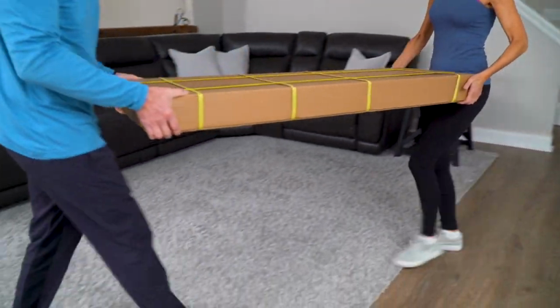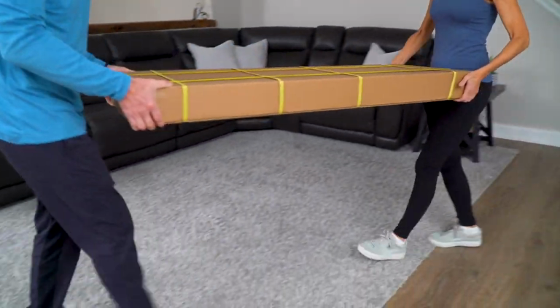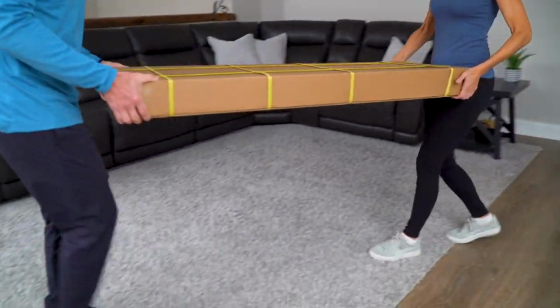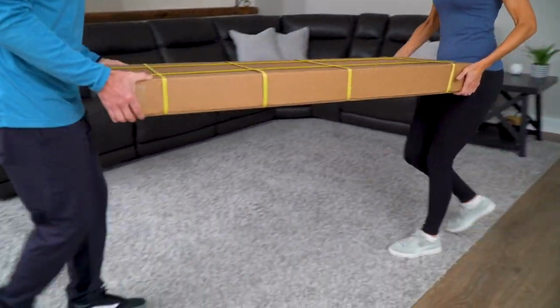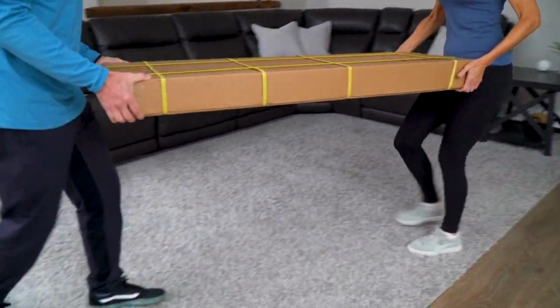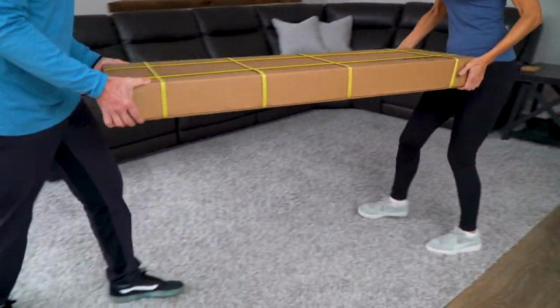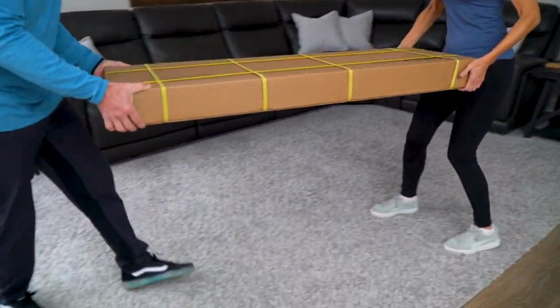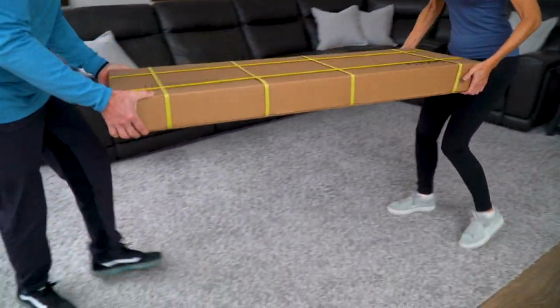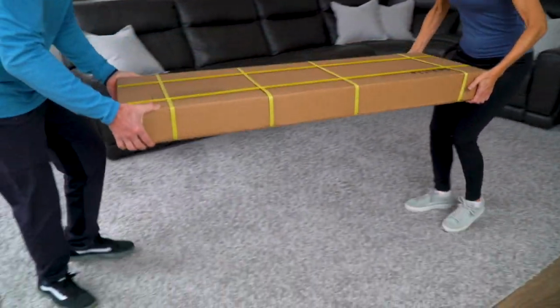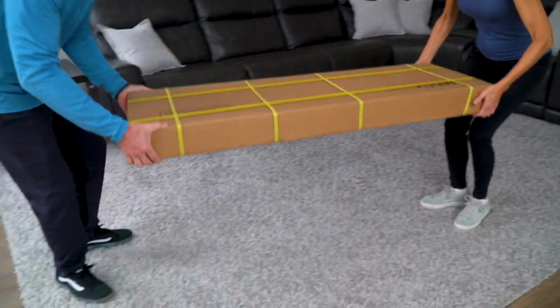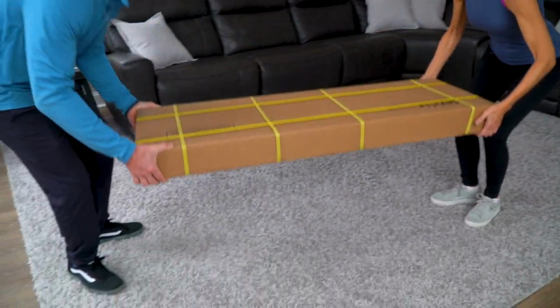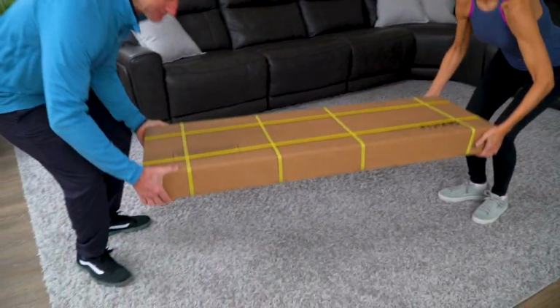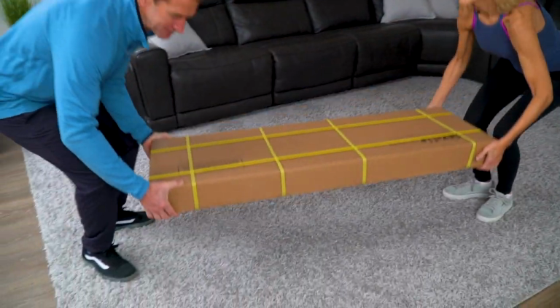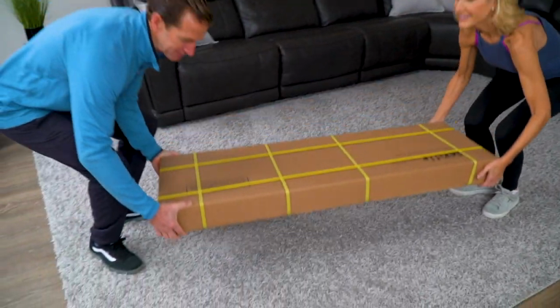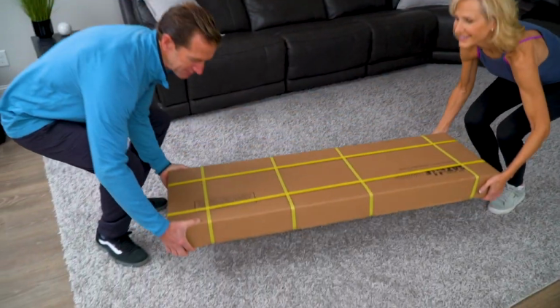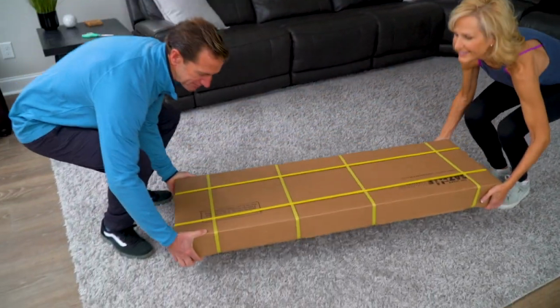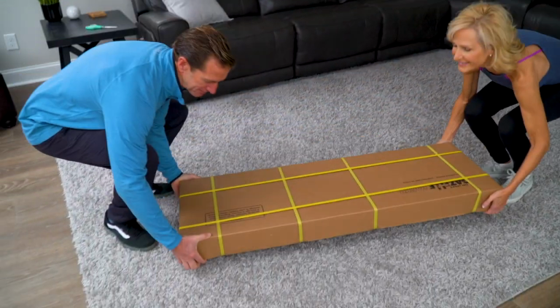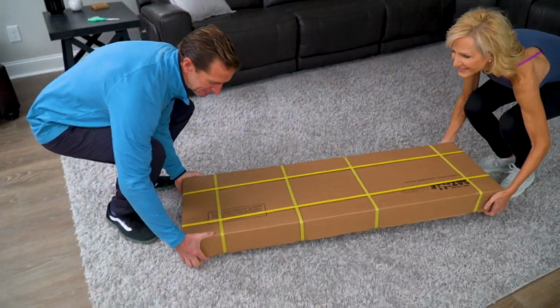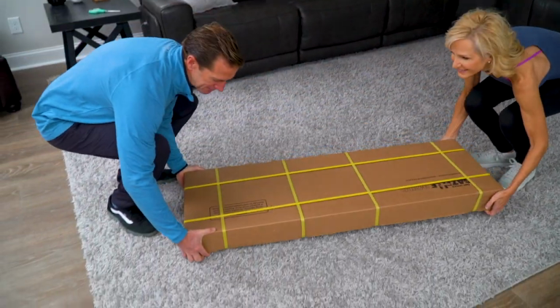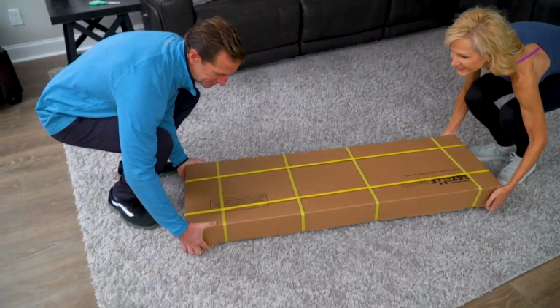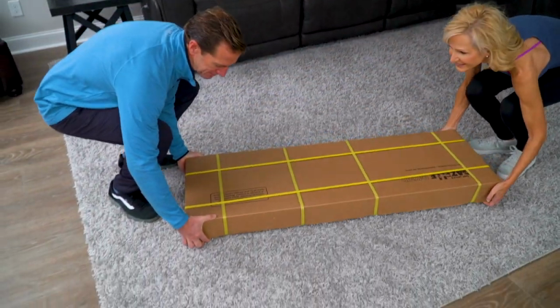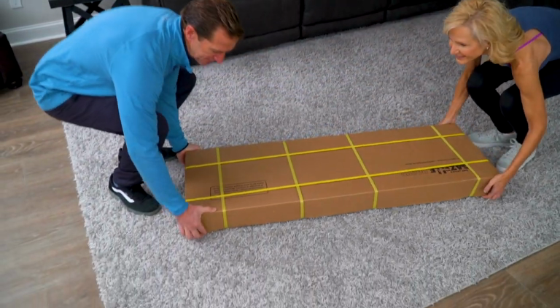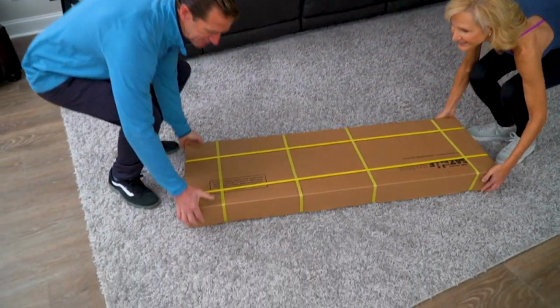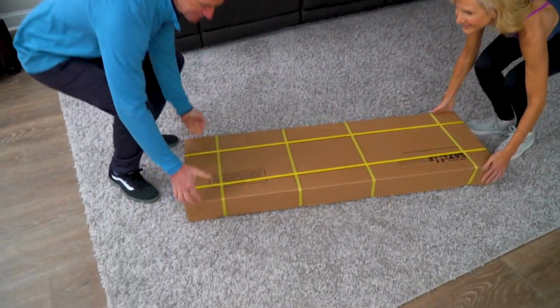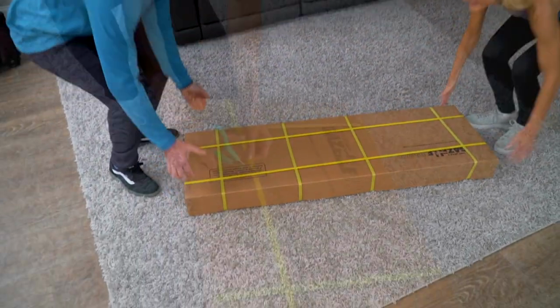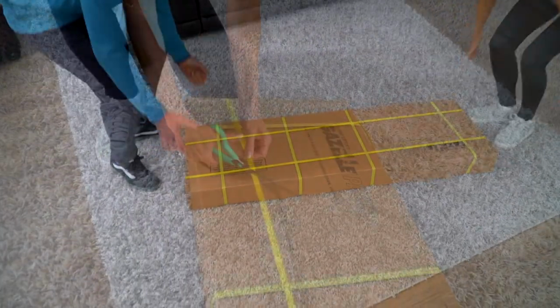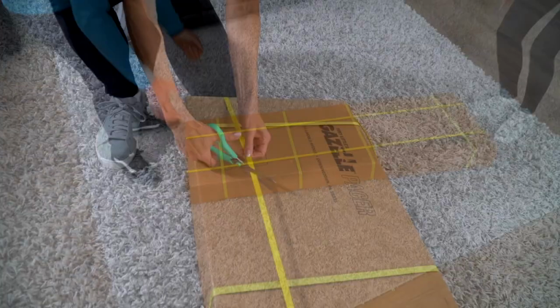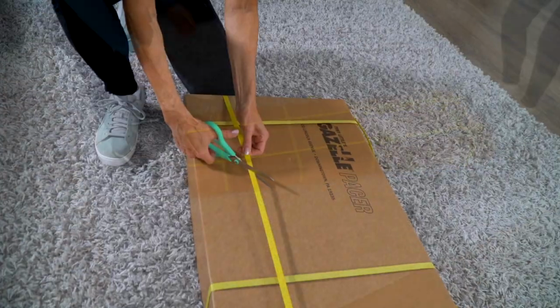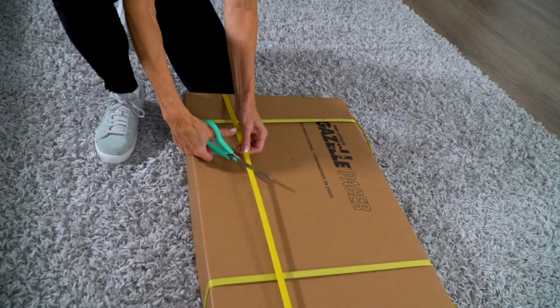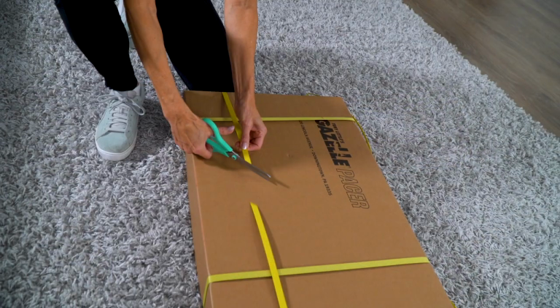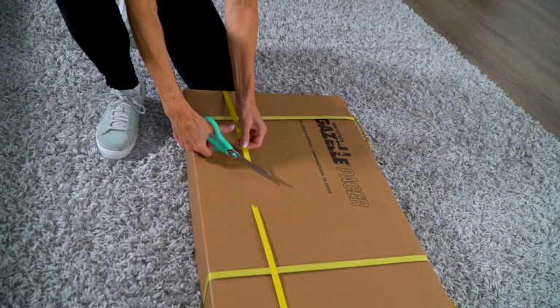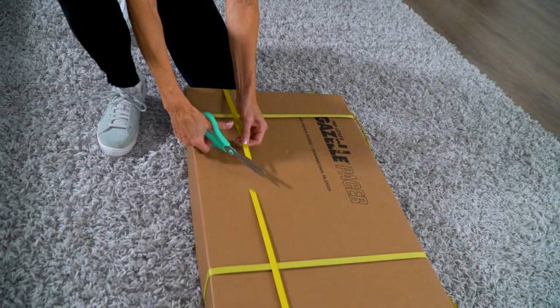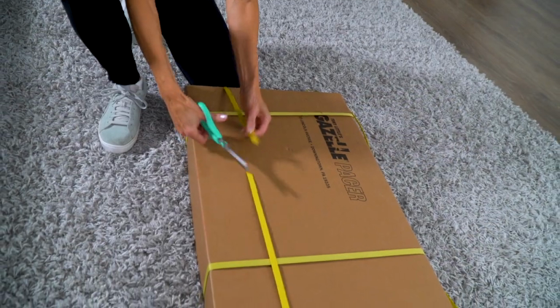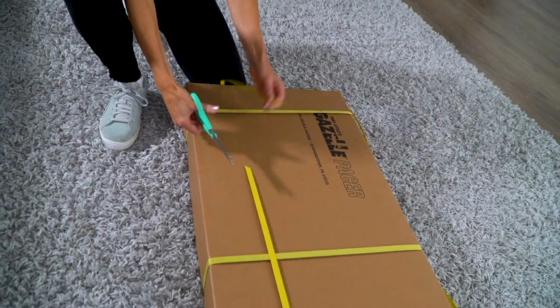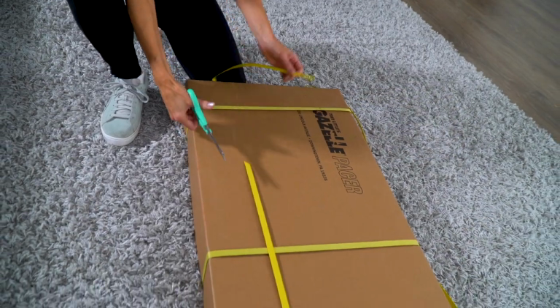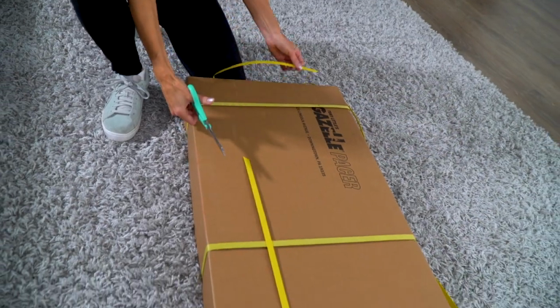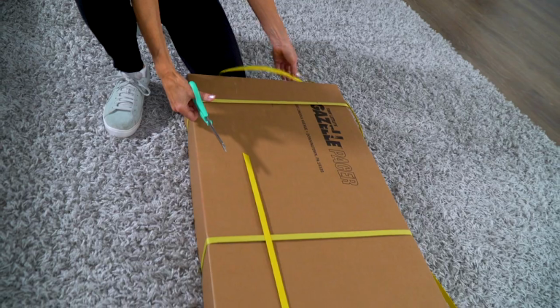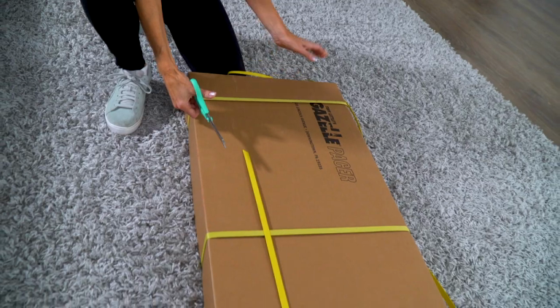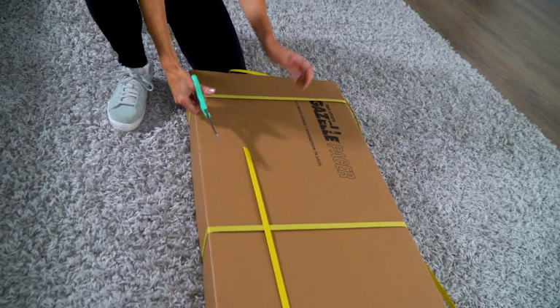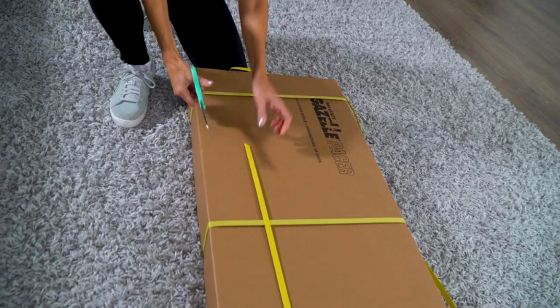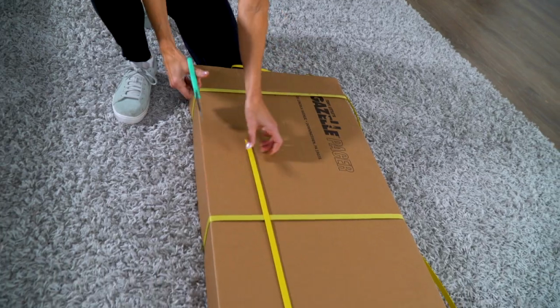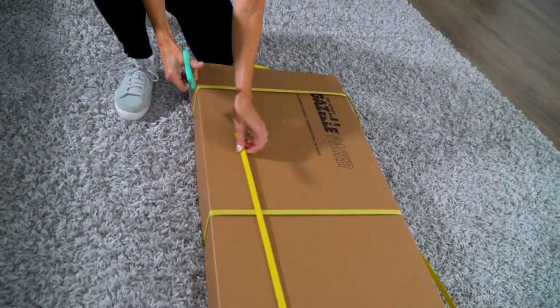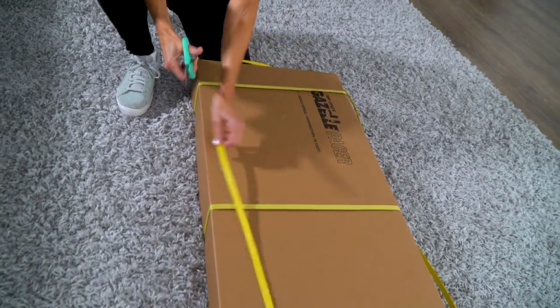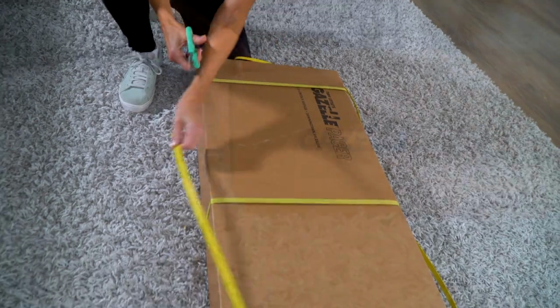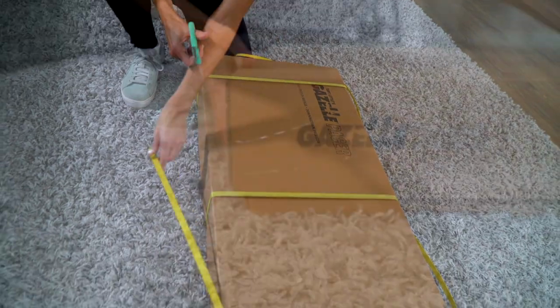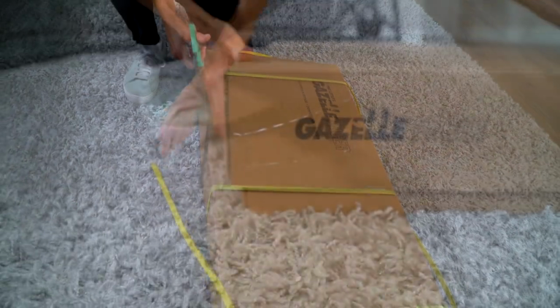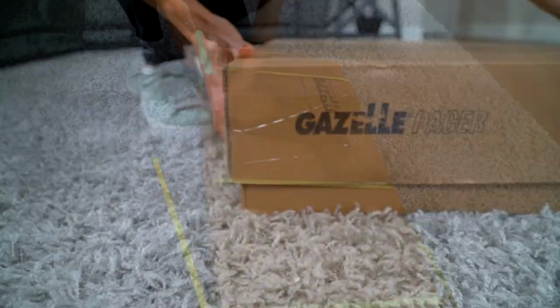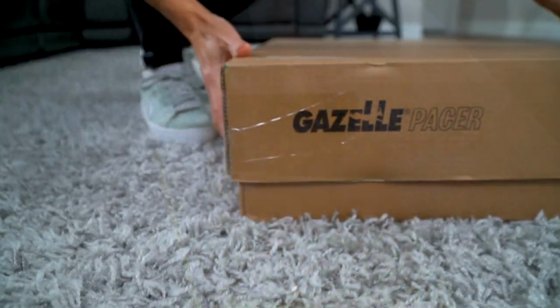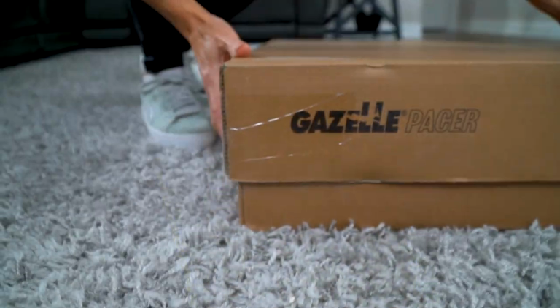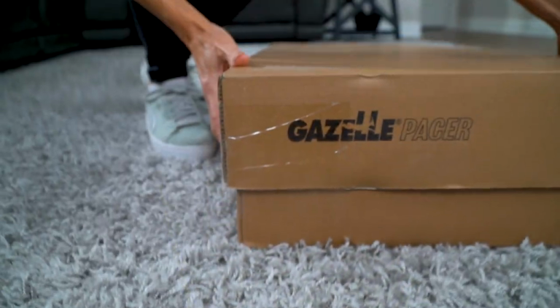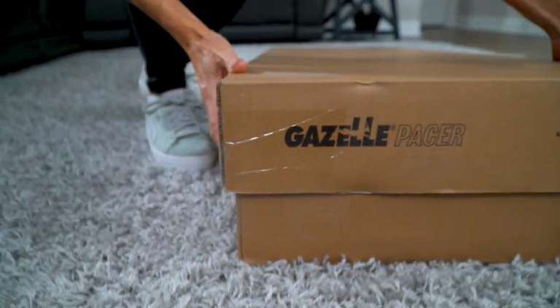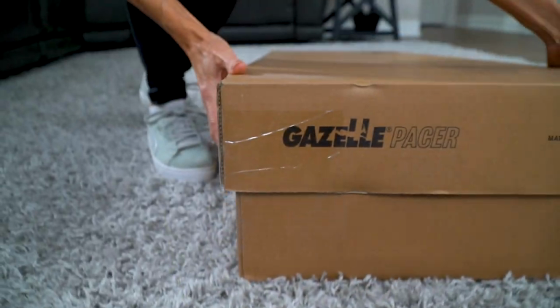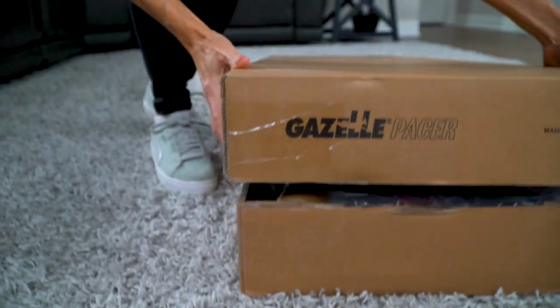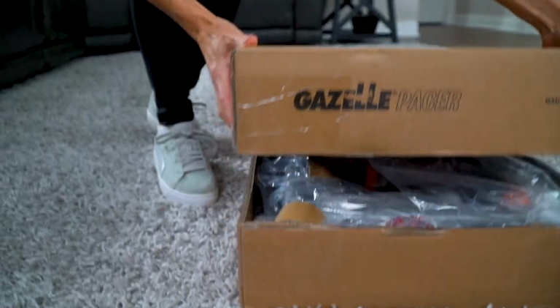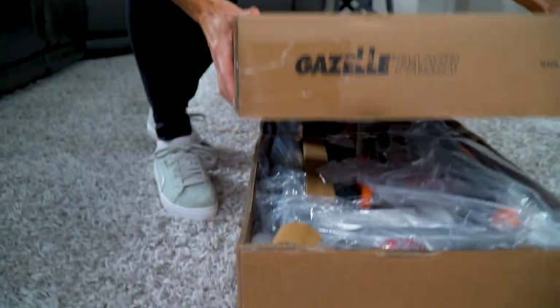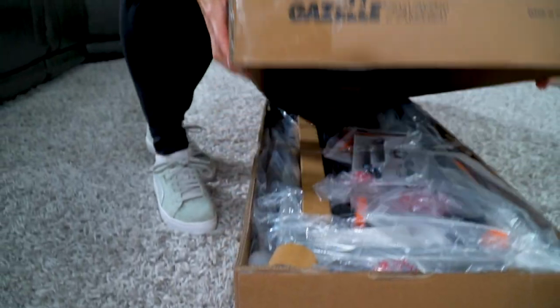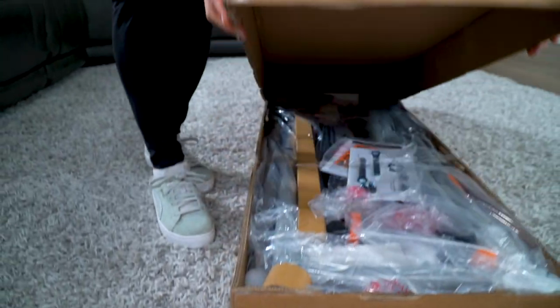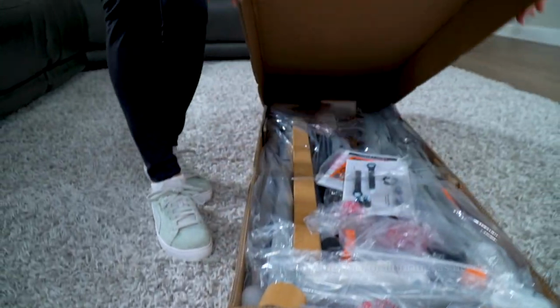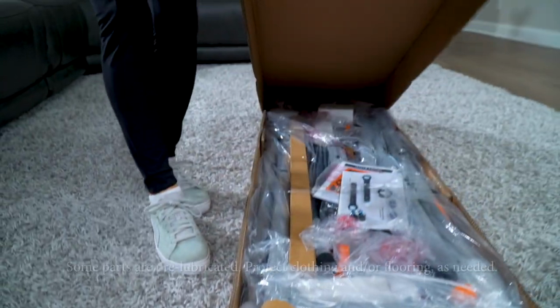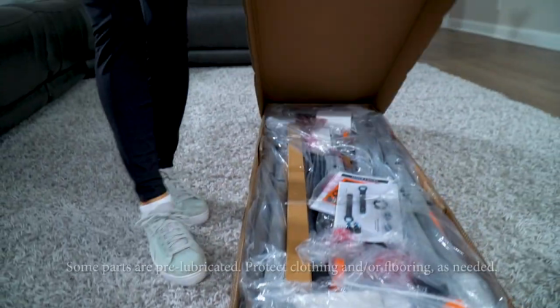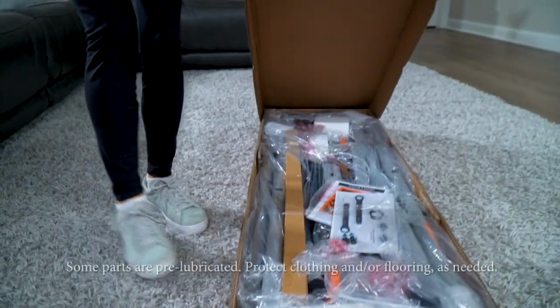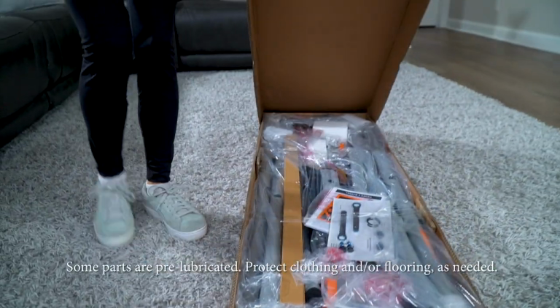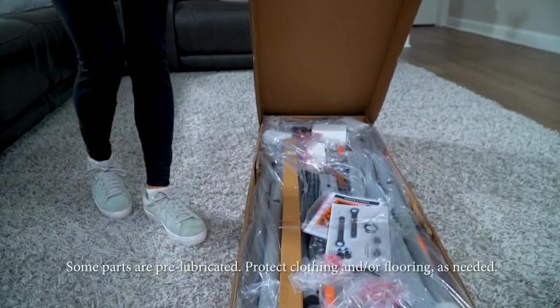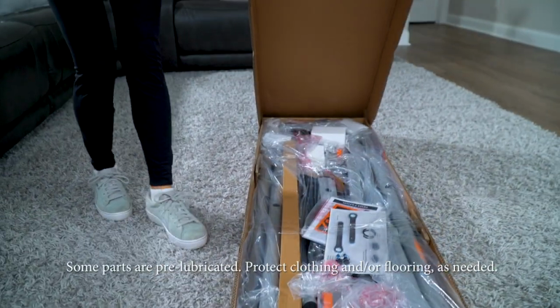Bring the Gazelle Pacer package to an open space where you have some room to set up the unit. Now you can remove the box top and all the packing materials.